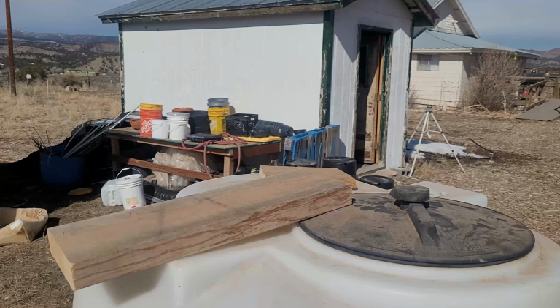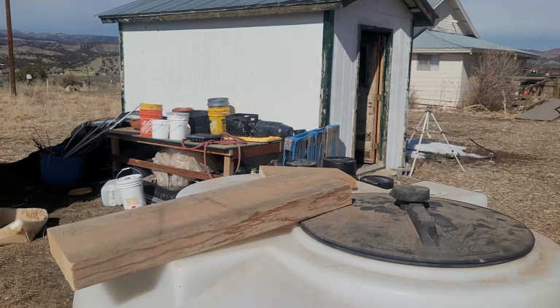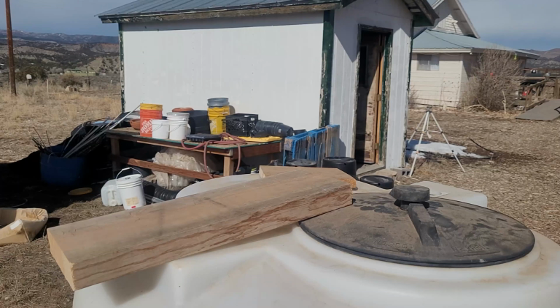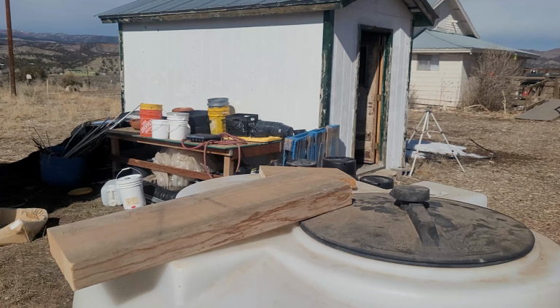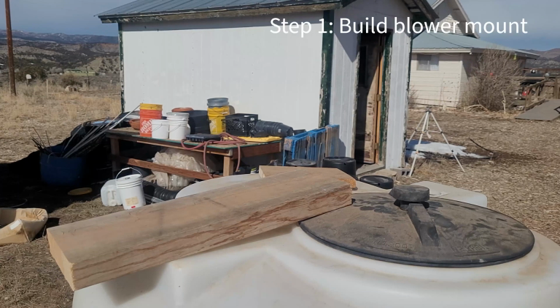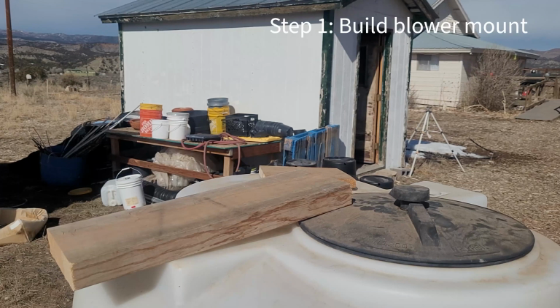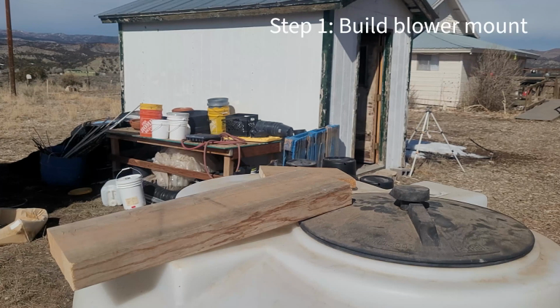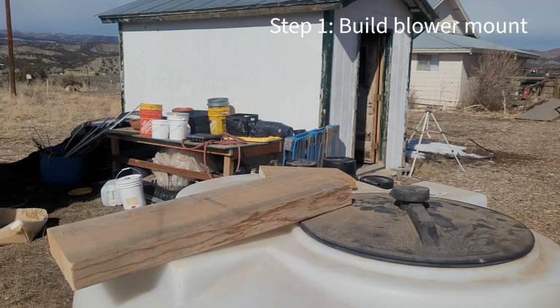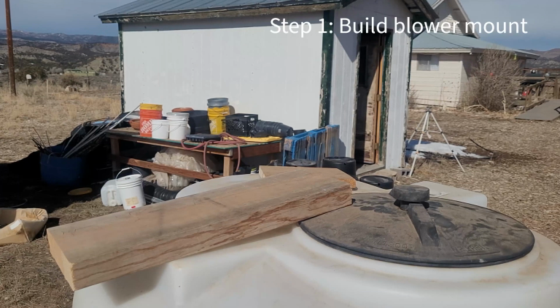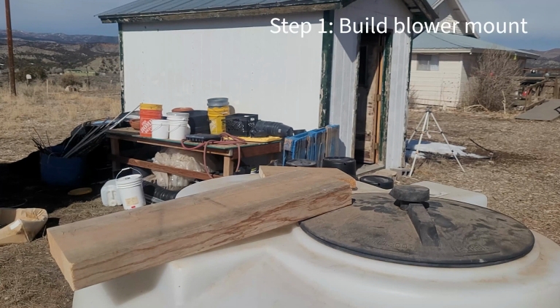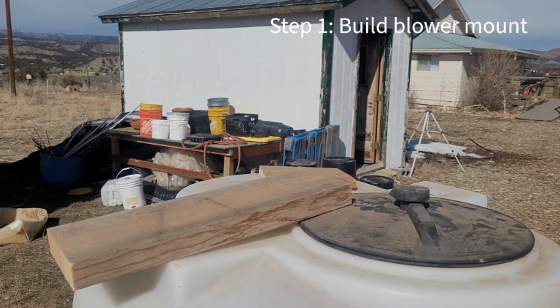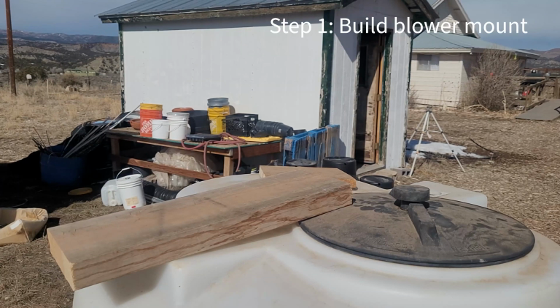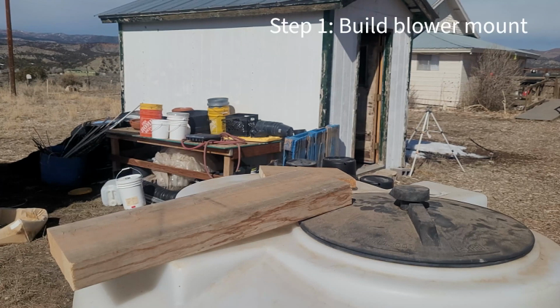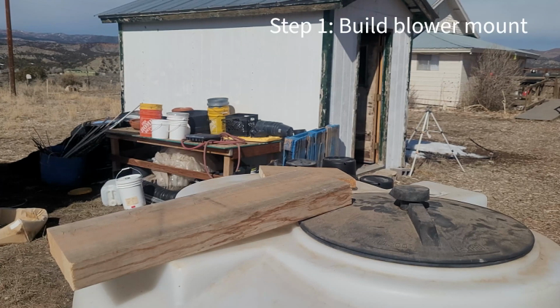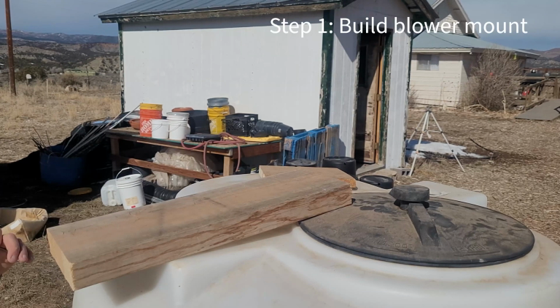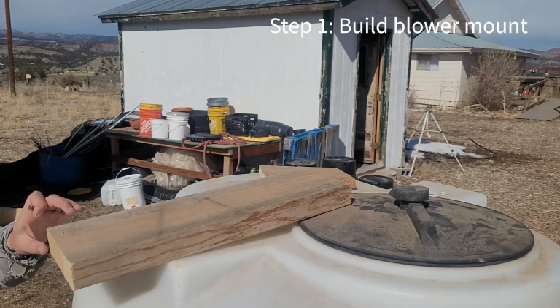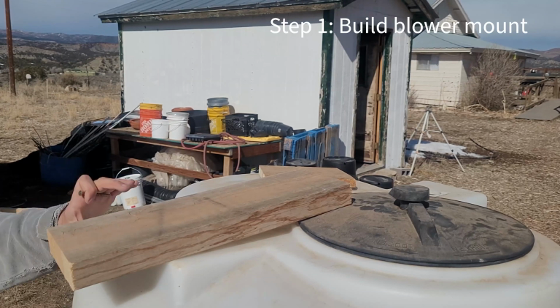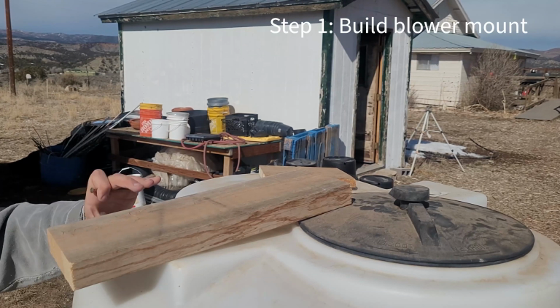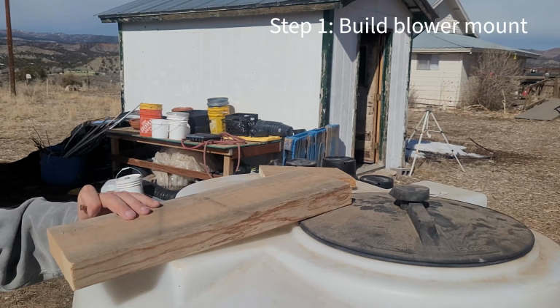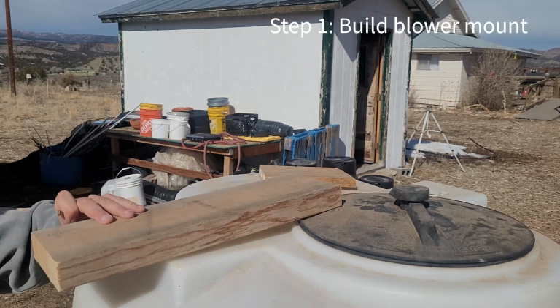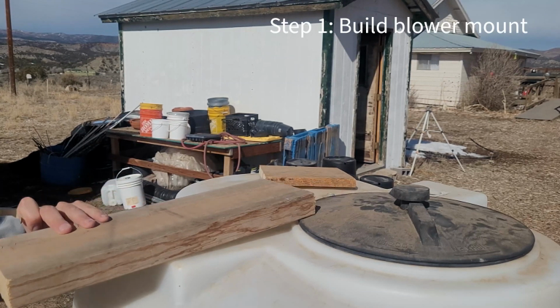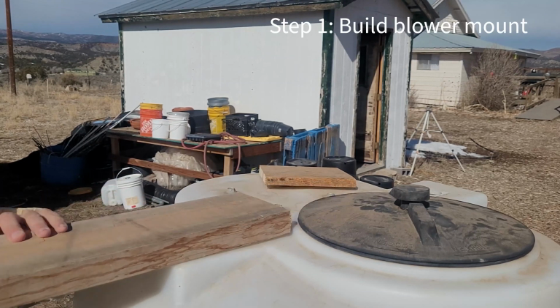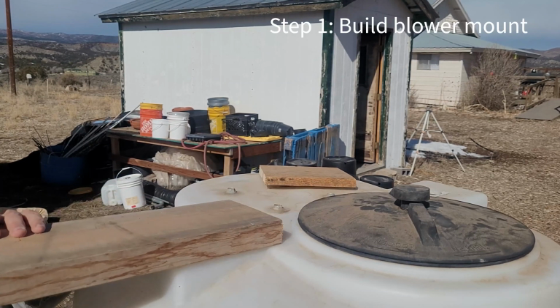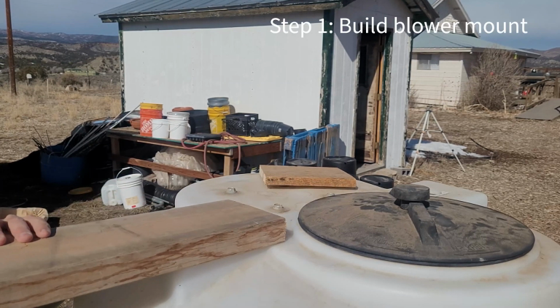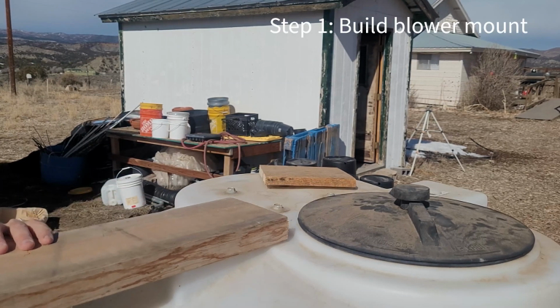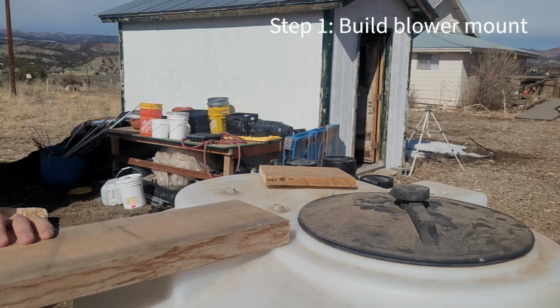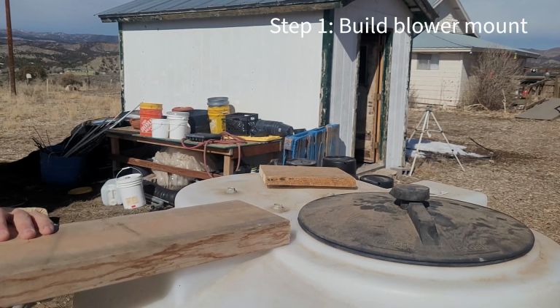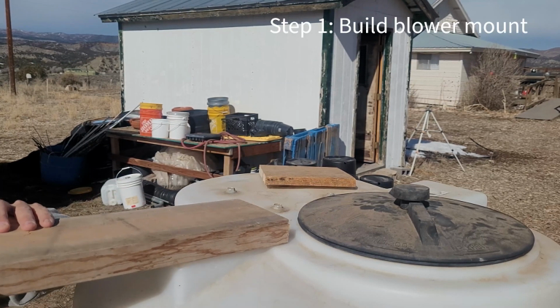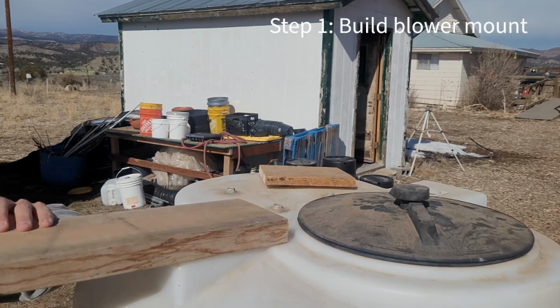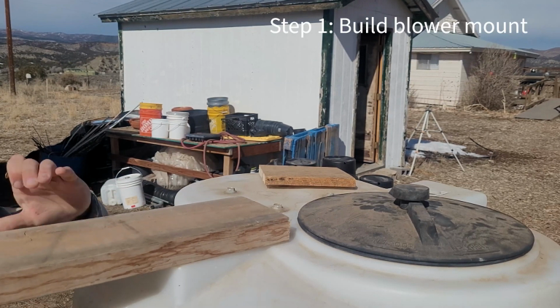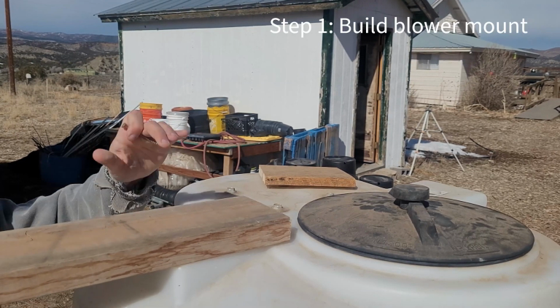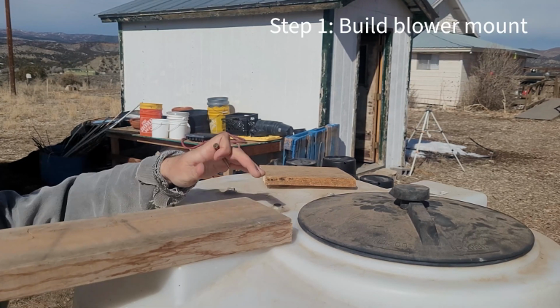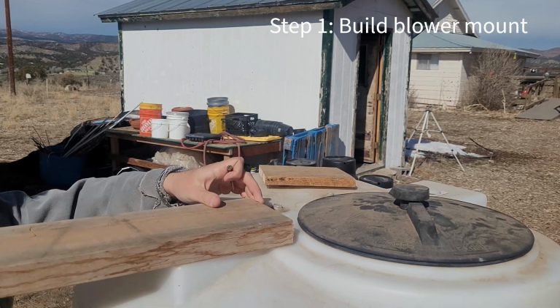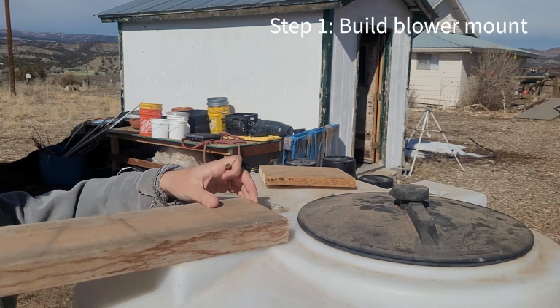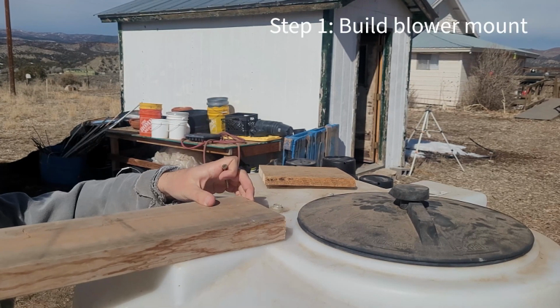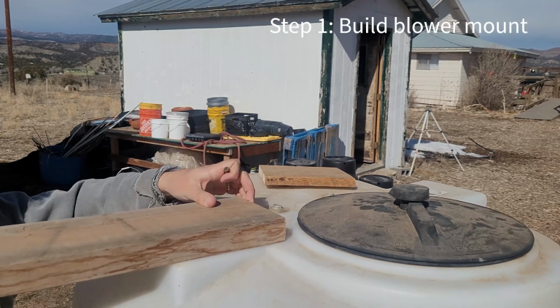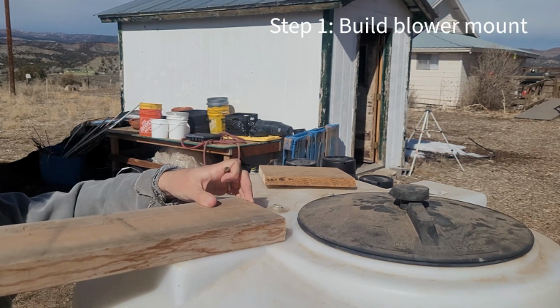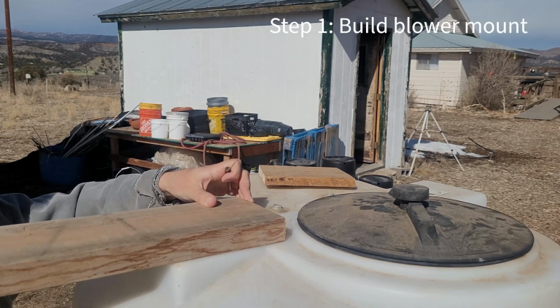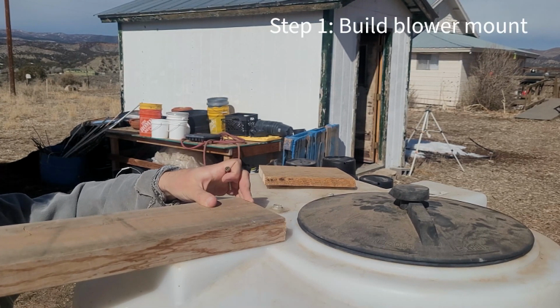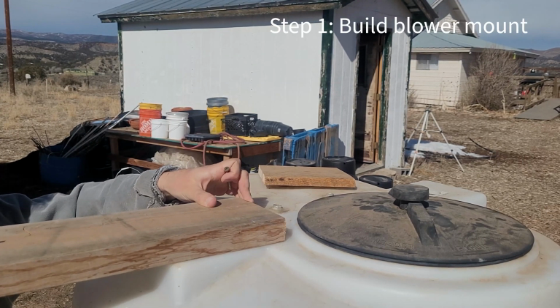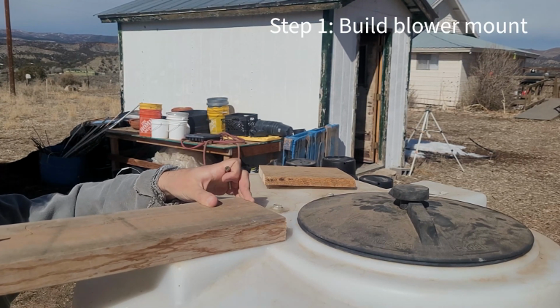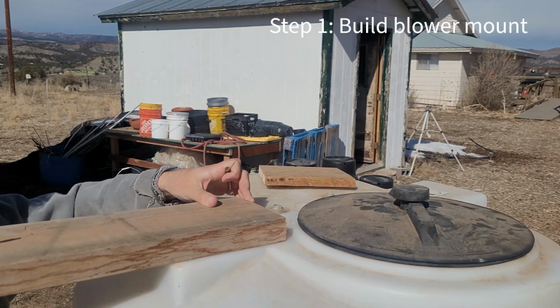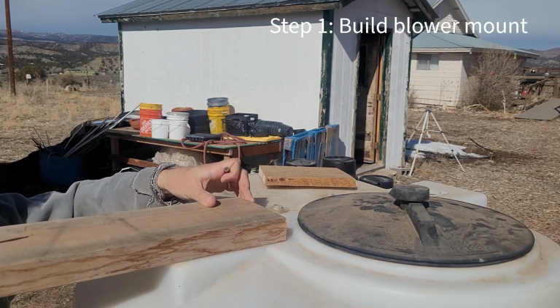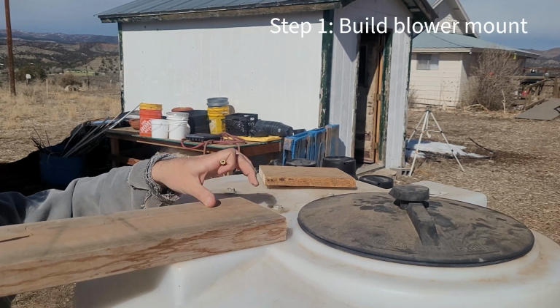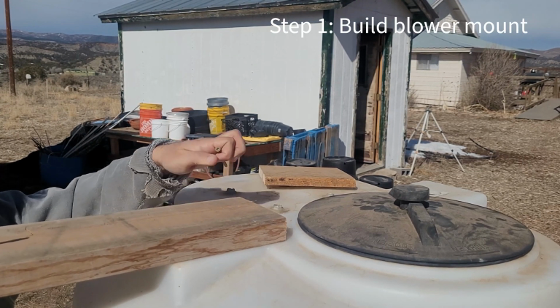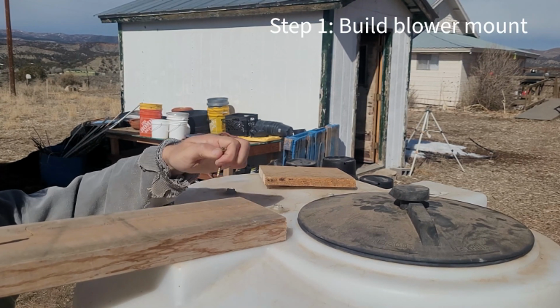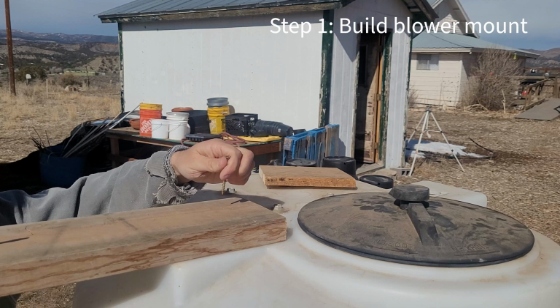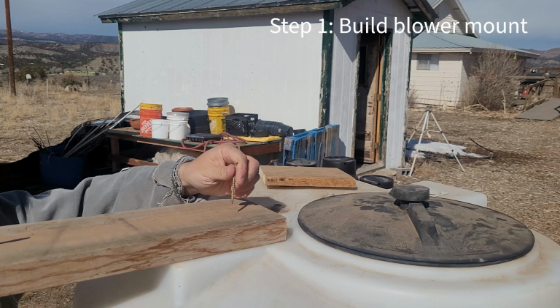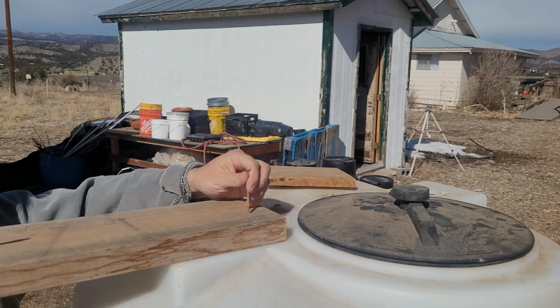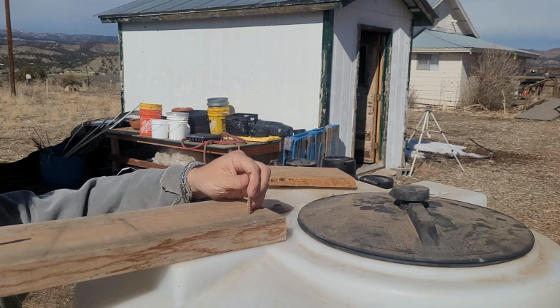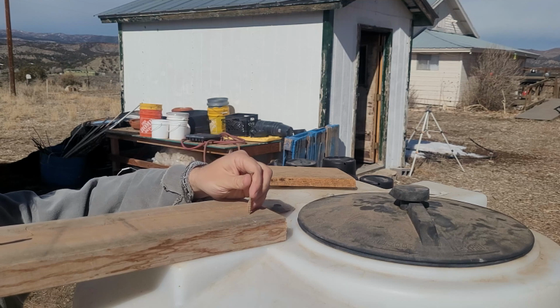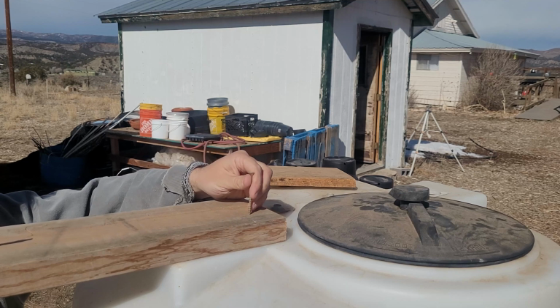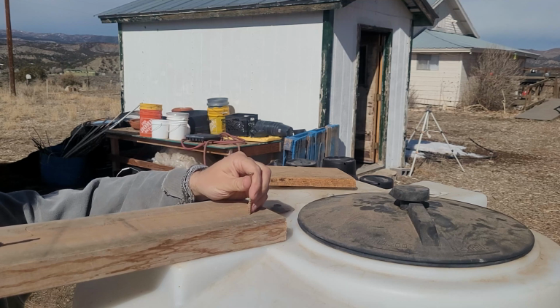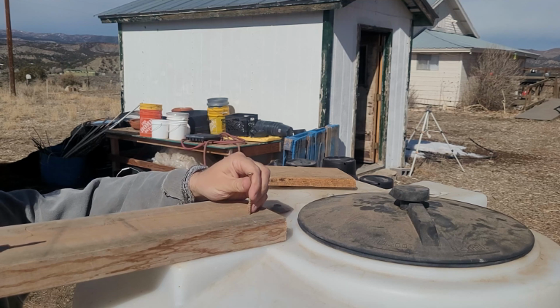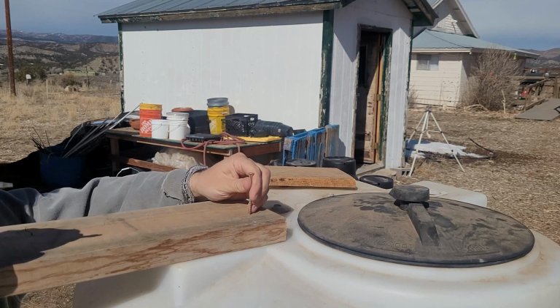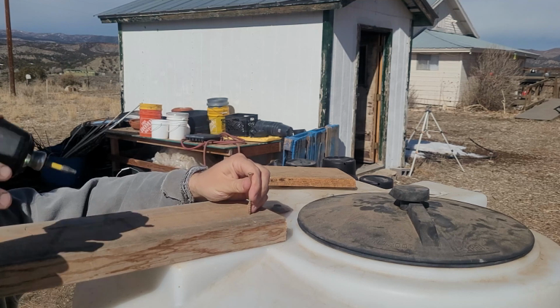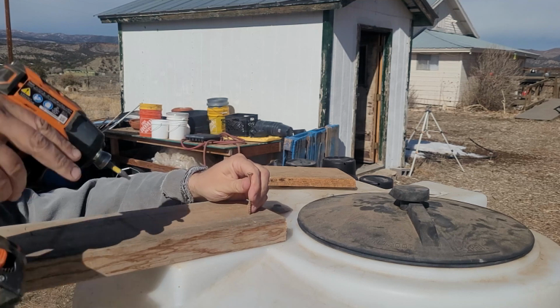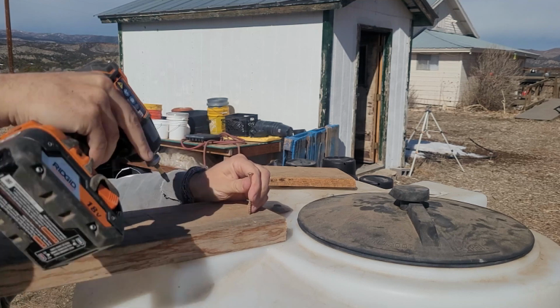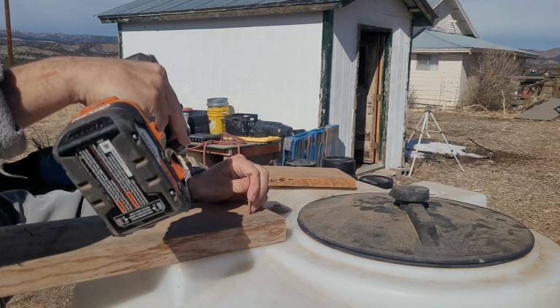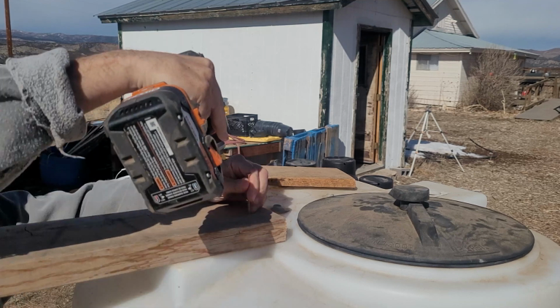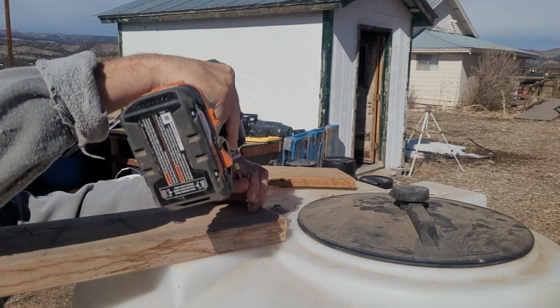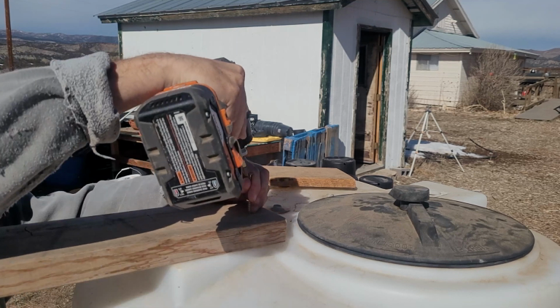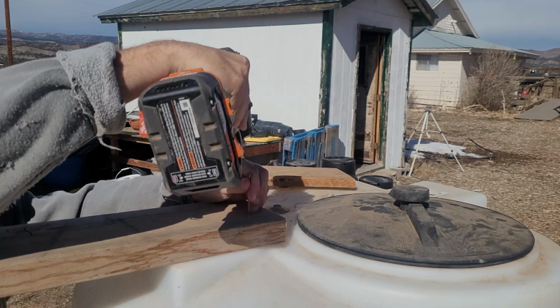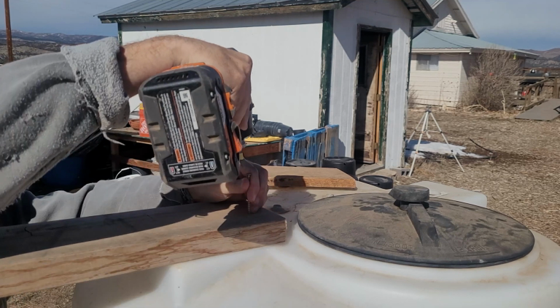The first process here is building a shelf to mount the motor. It's pretty simple. You can take any wood — I like a two-by-six.